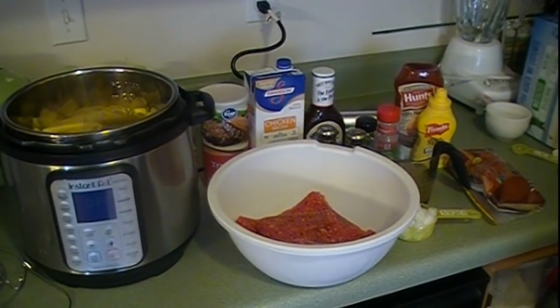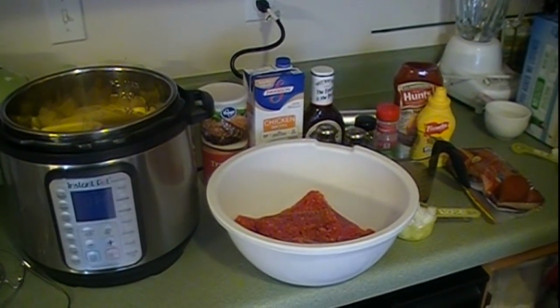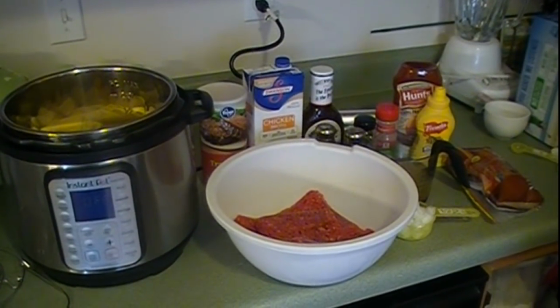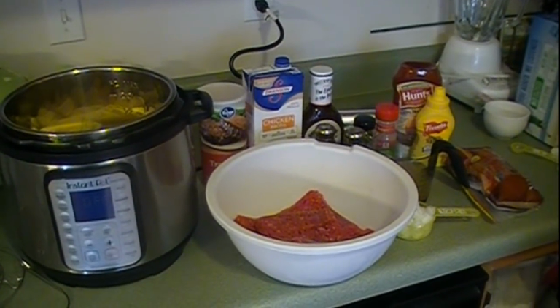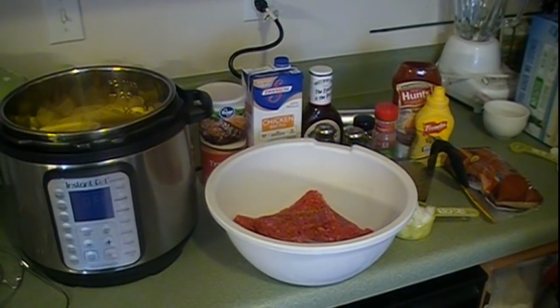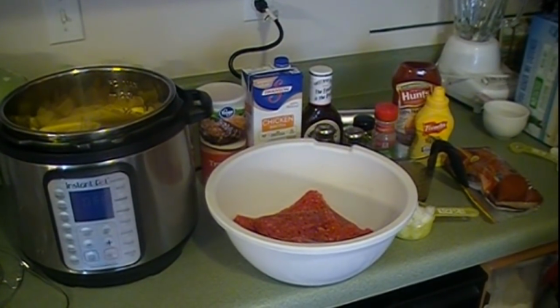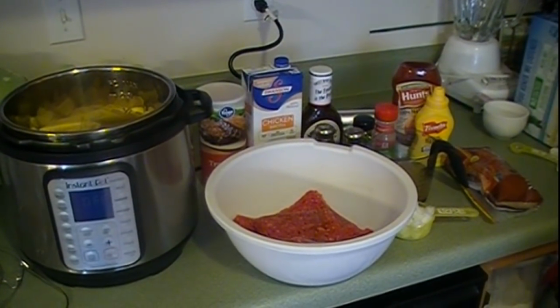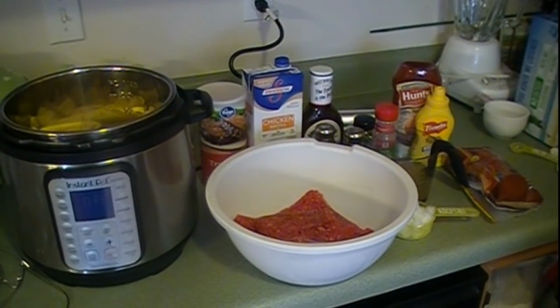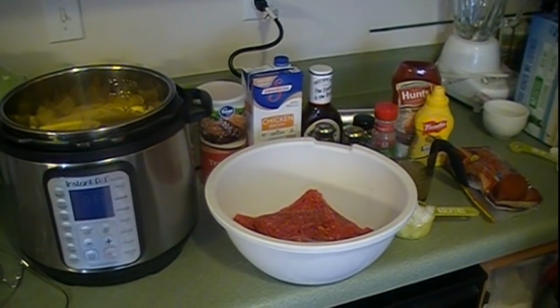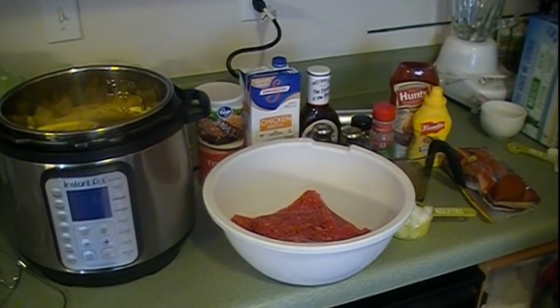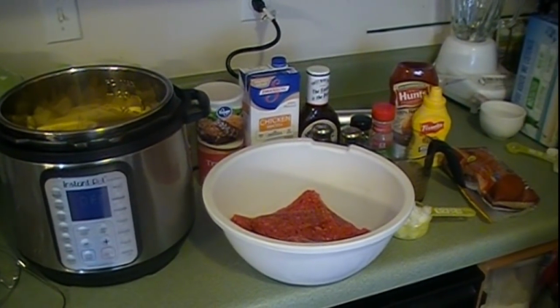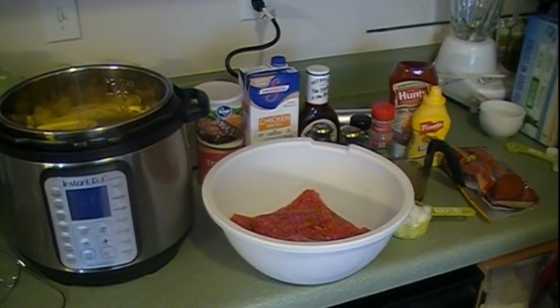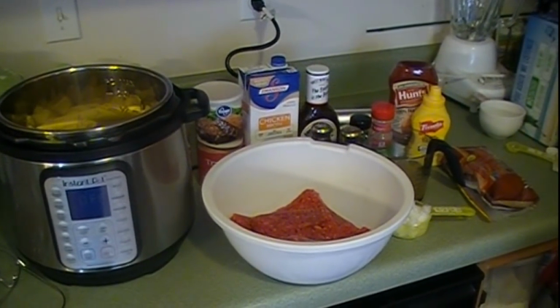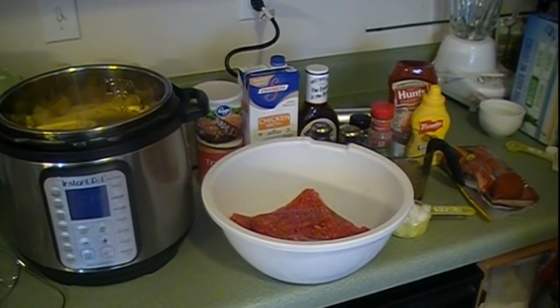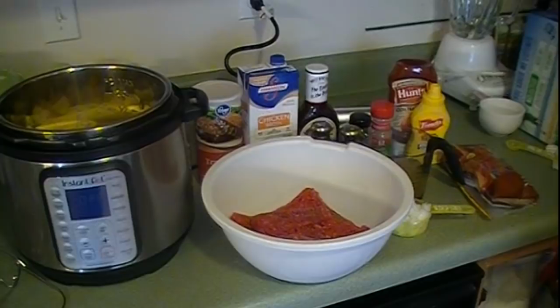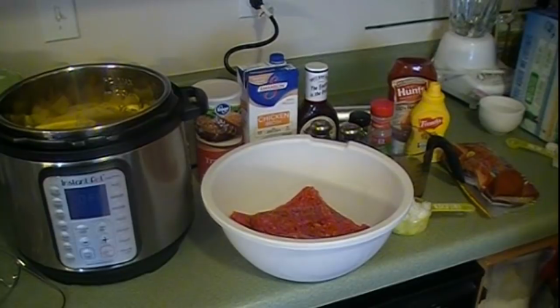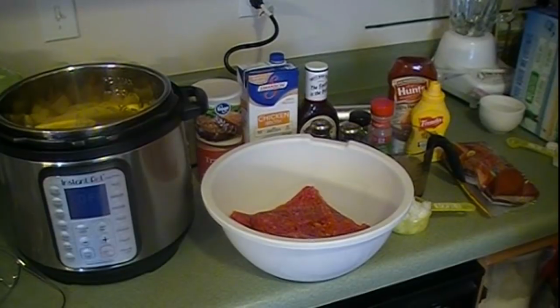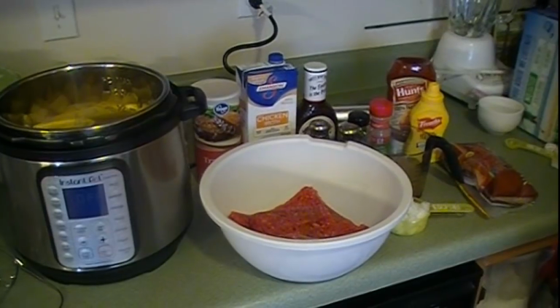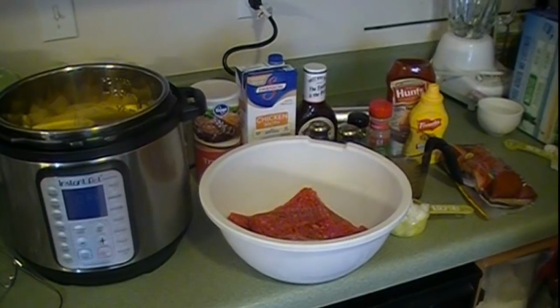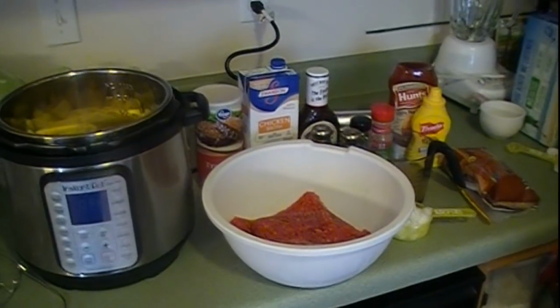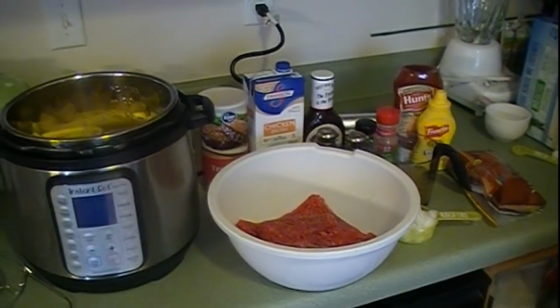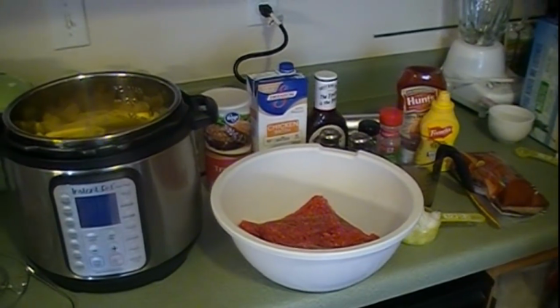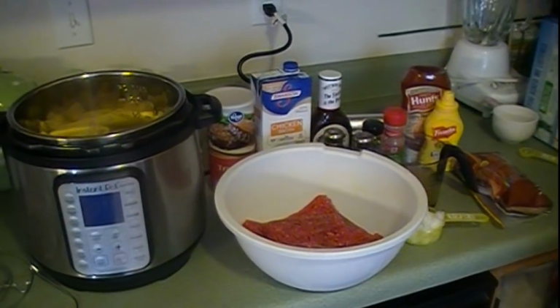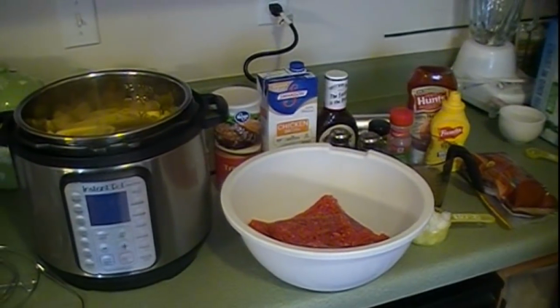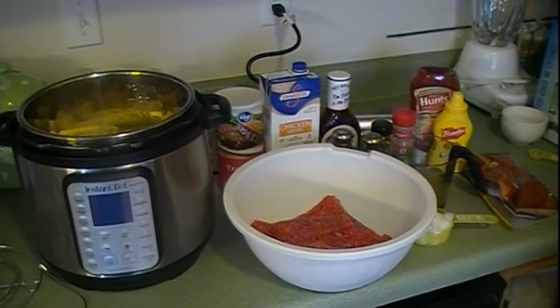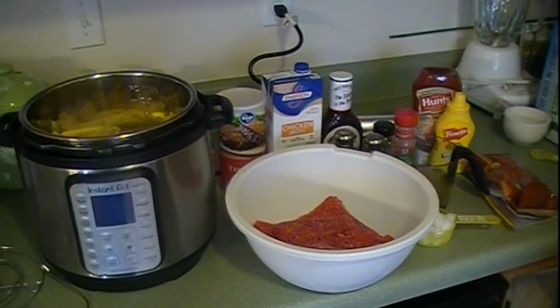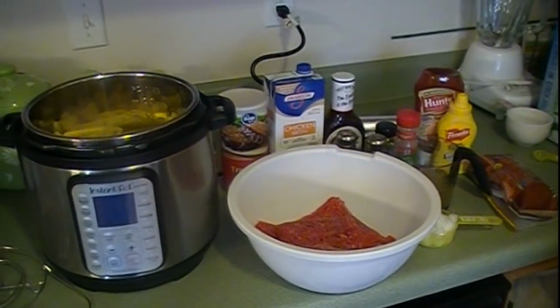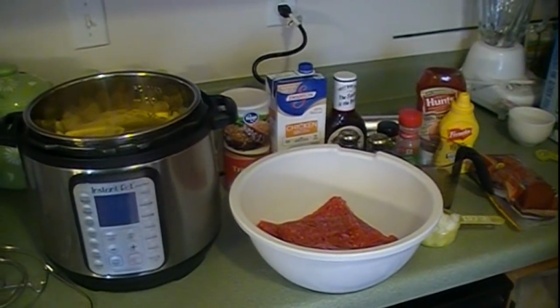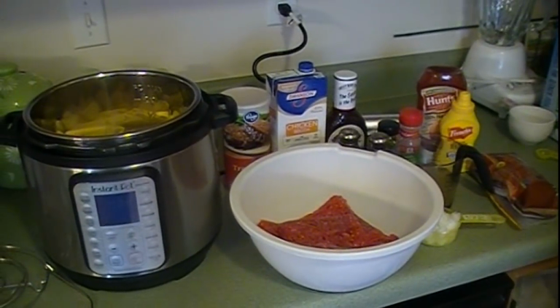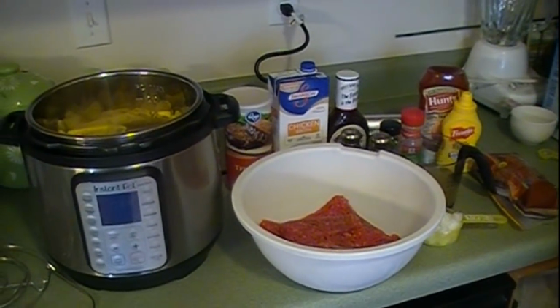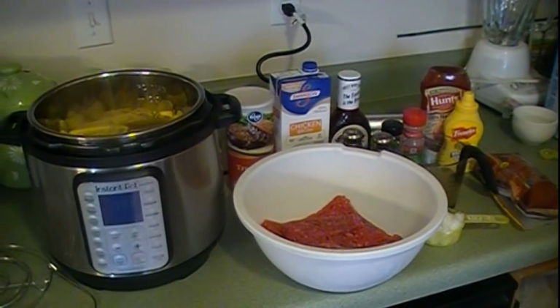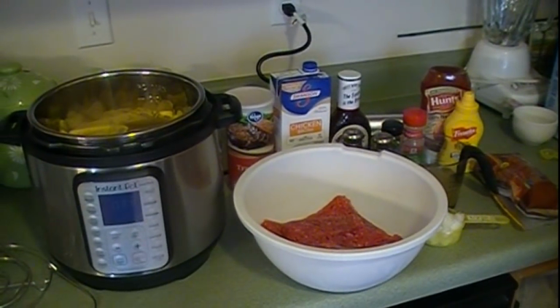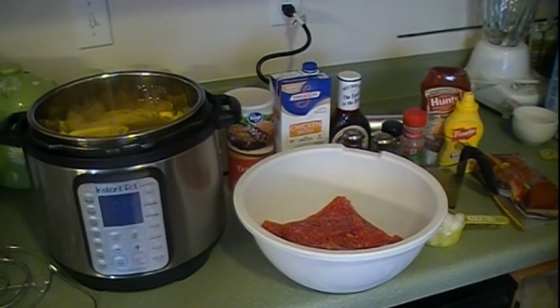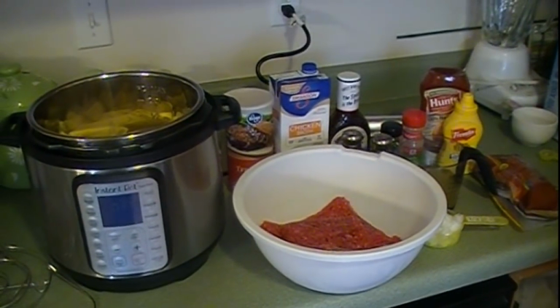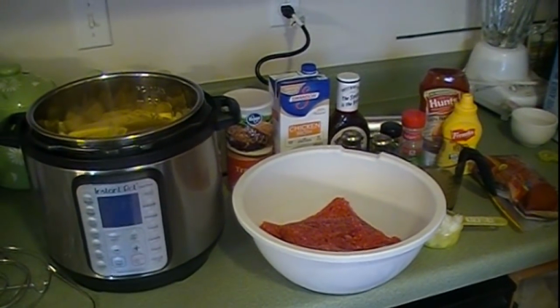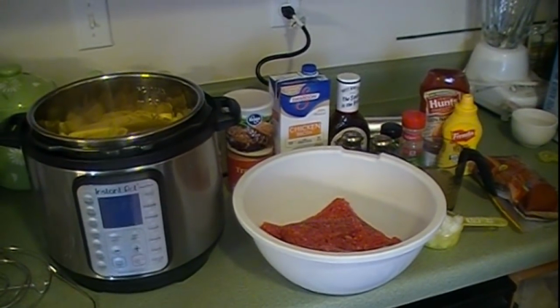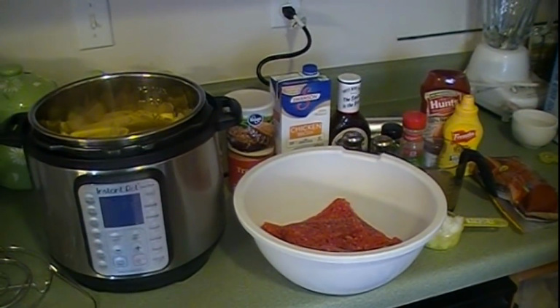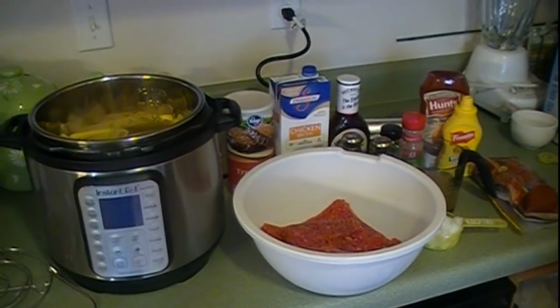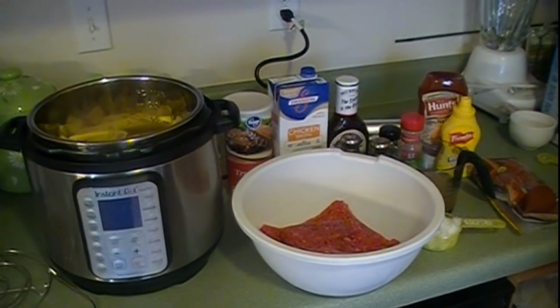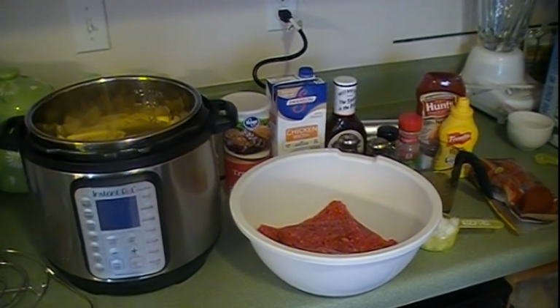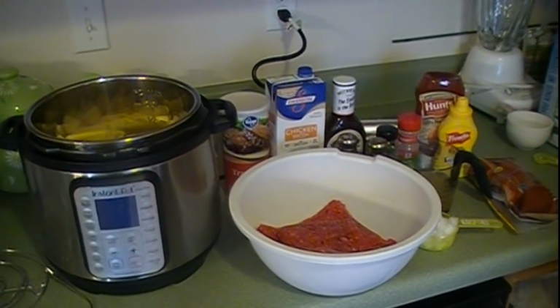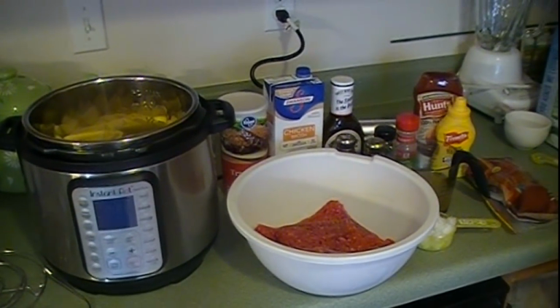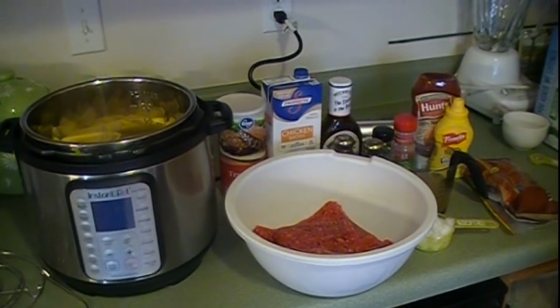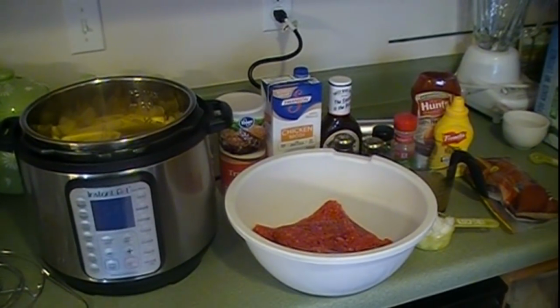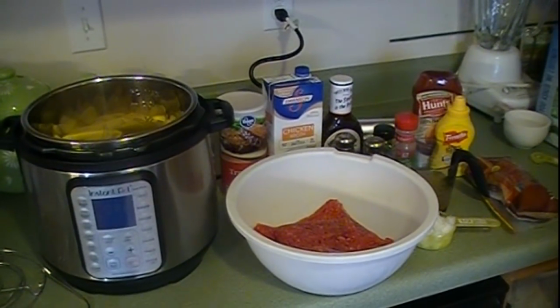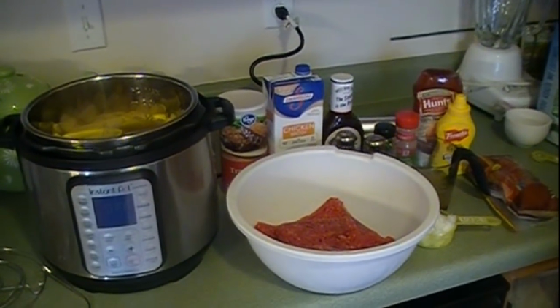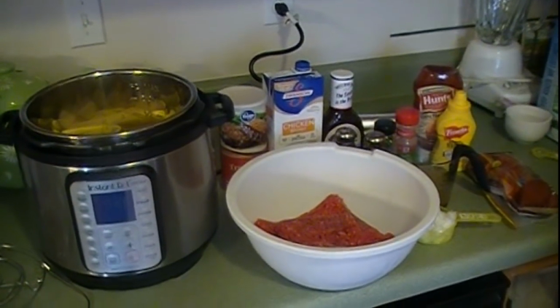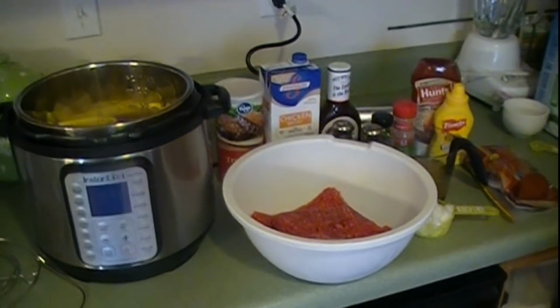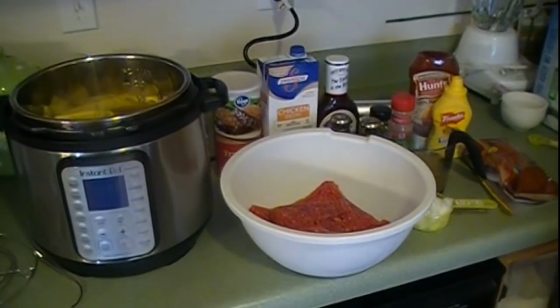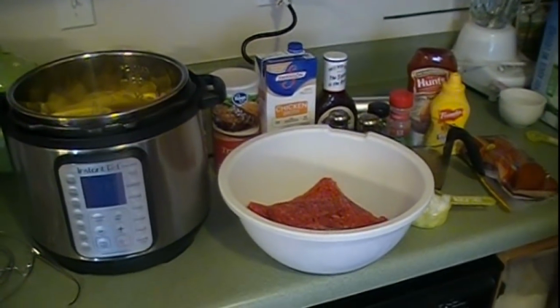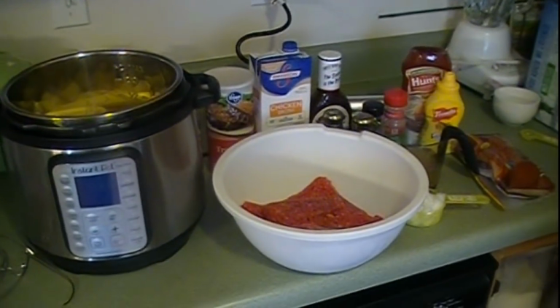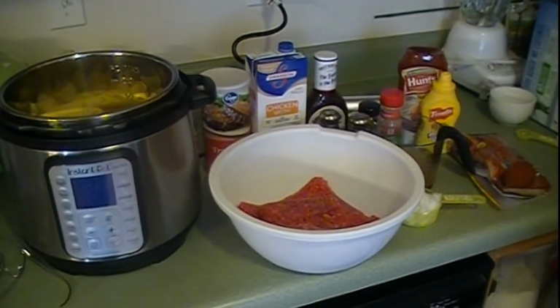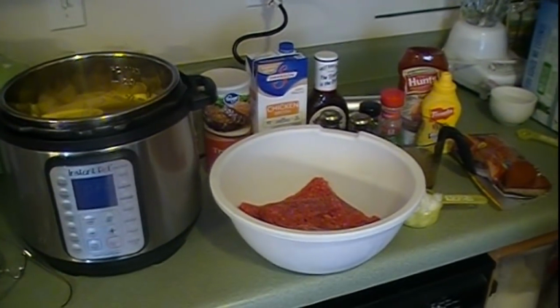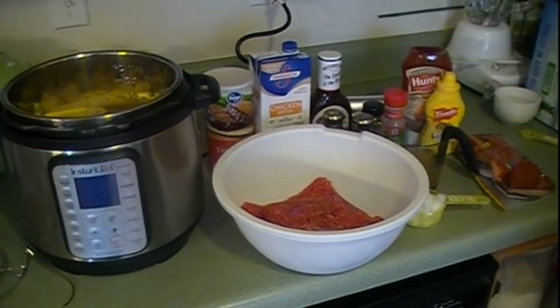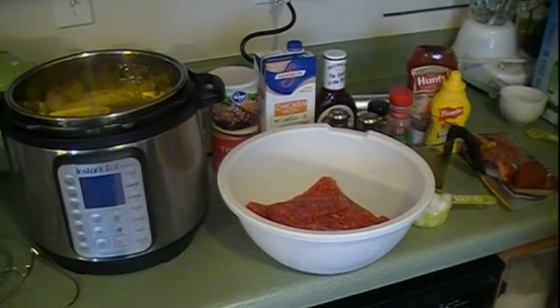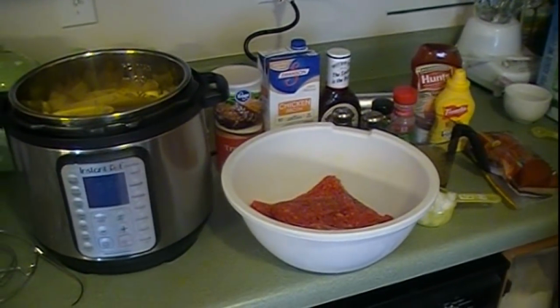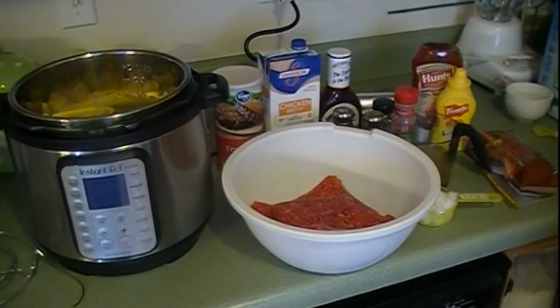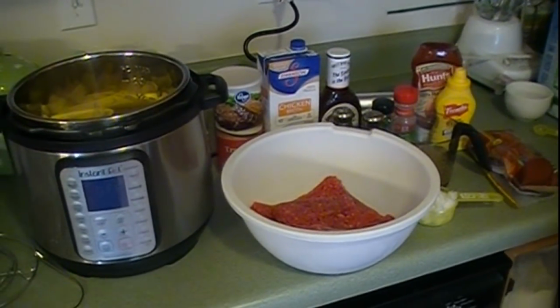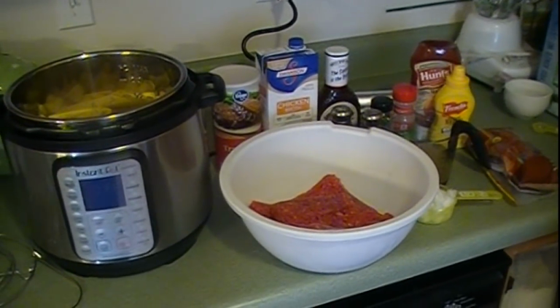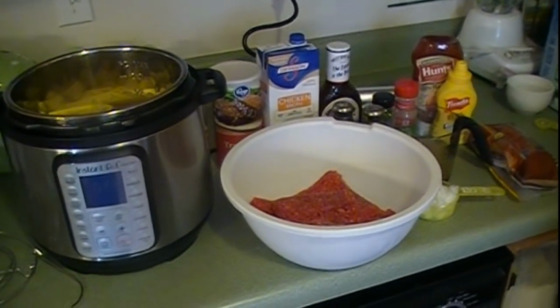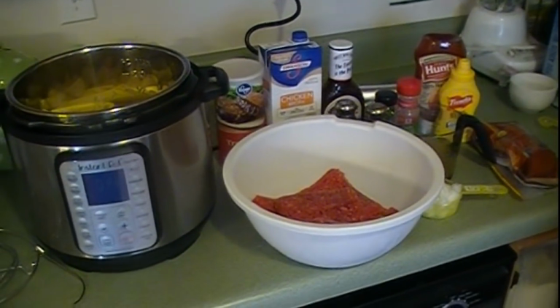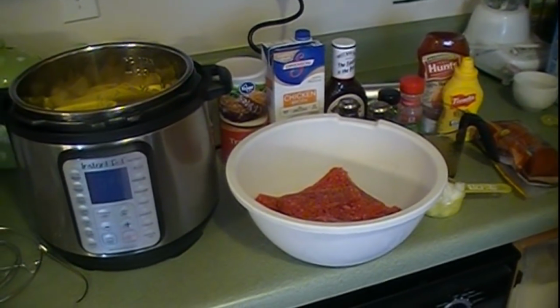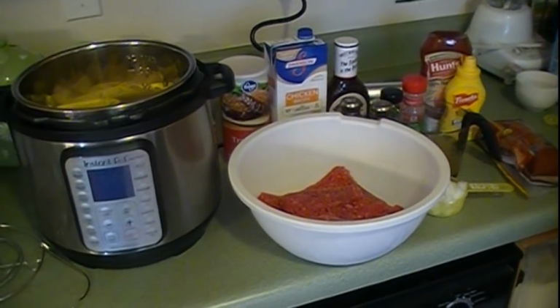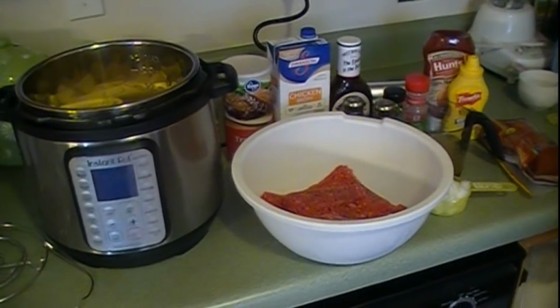For the topping you're going to need two tablespoons of brown sugar, two tablespoons of mustard, and a third of a cup of ketchup.